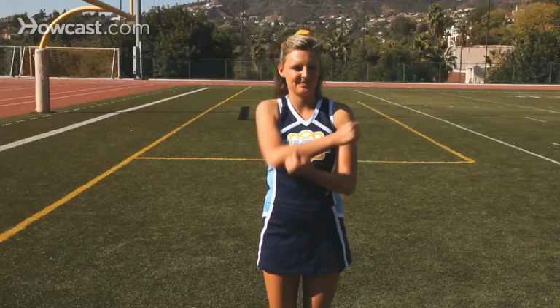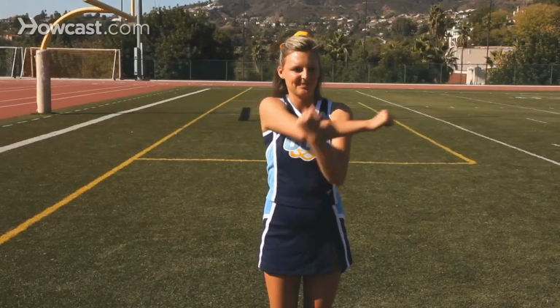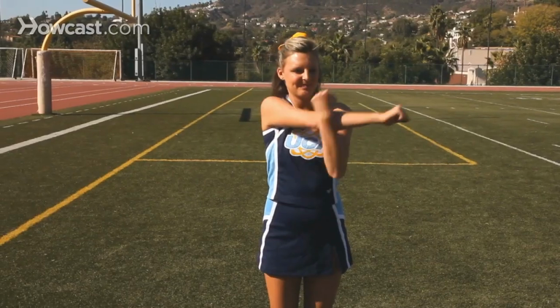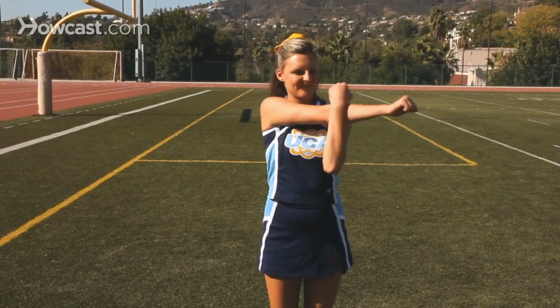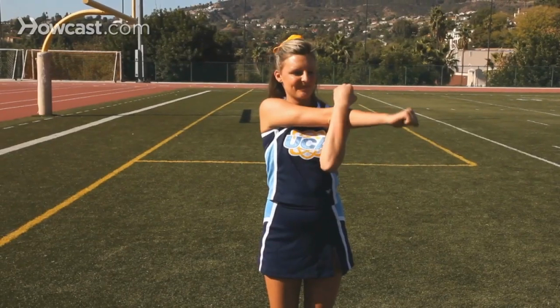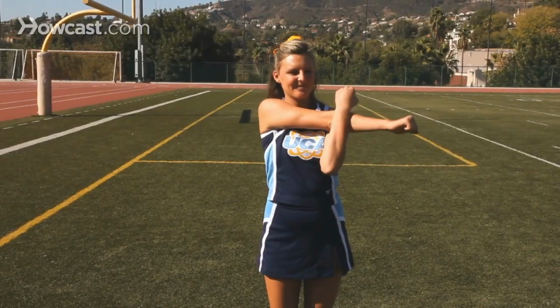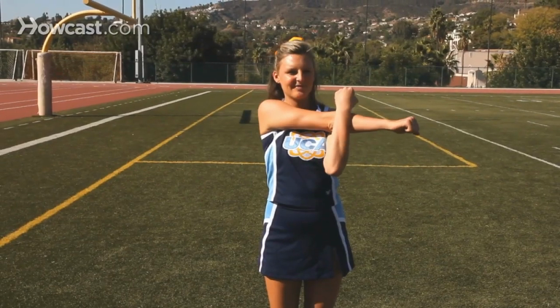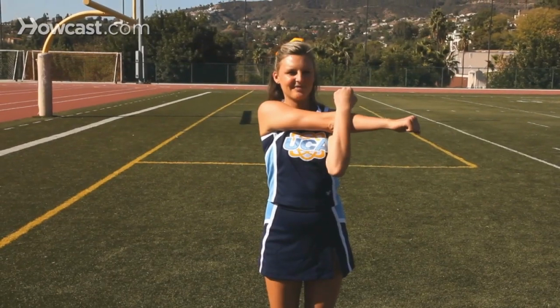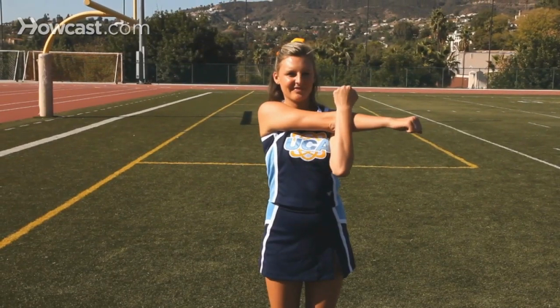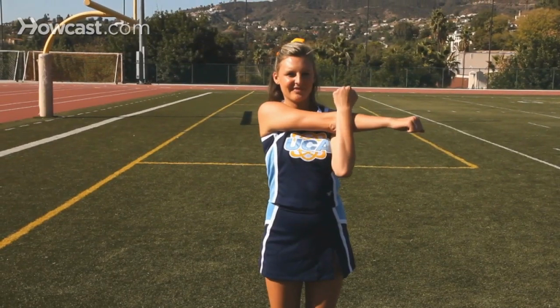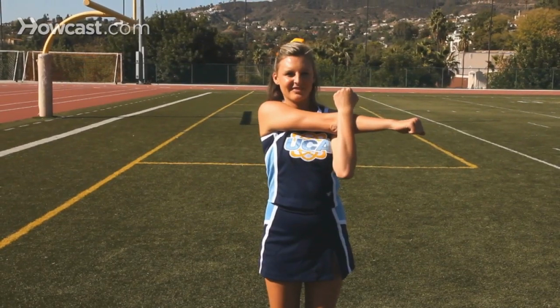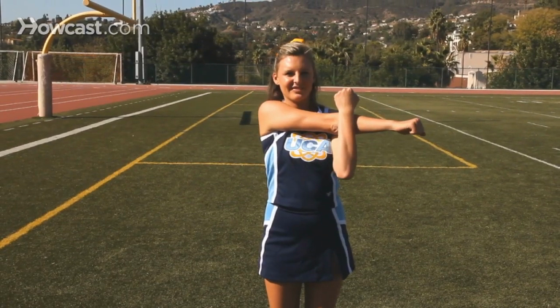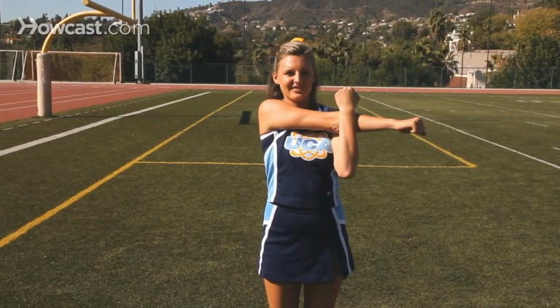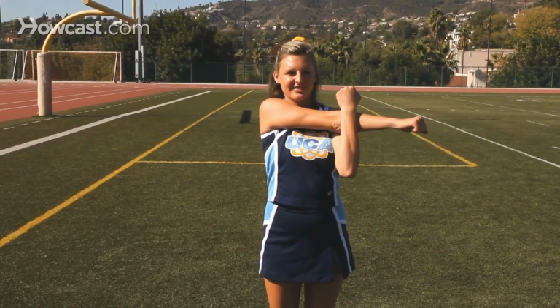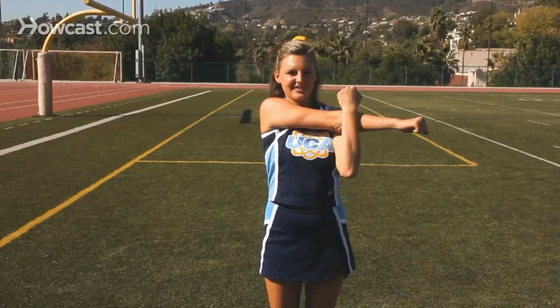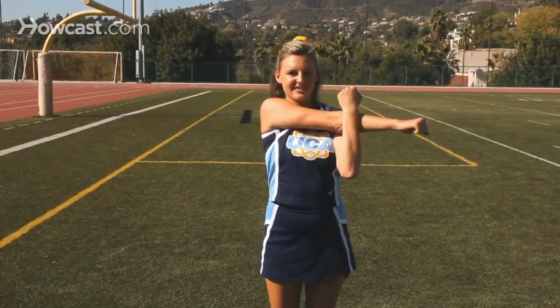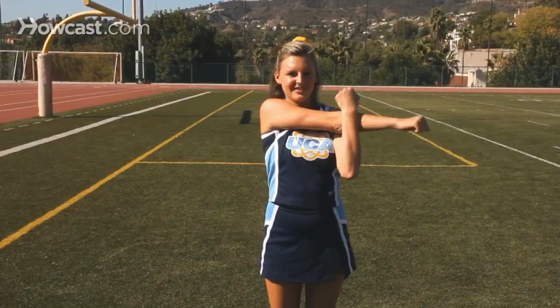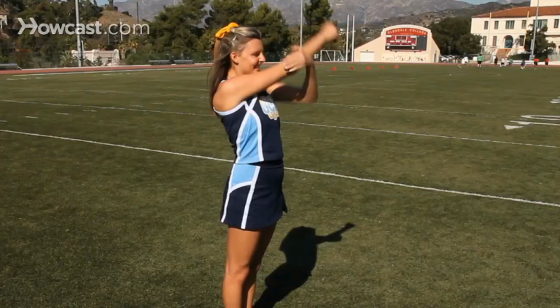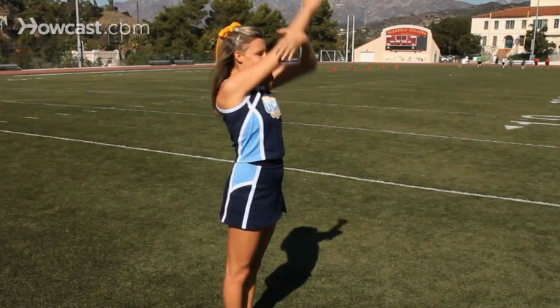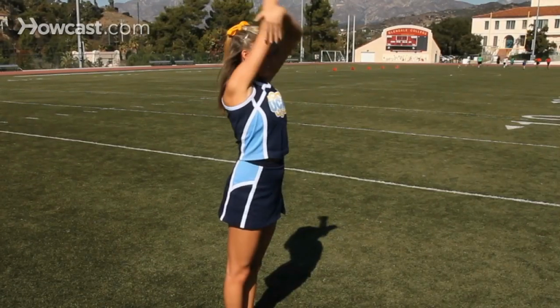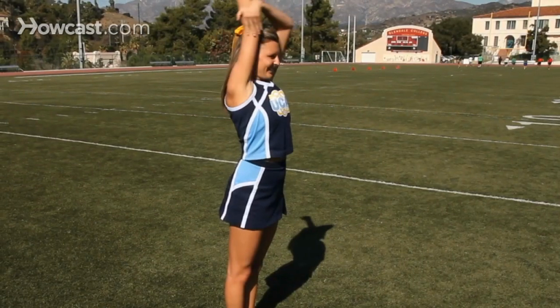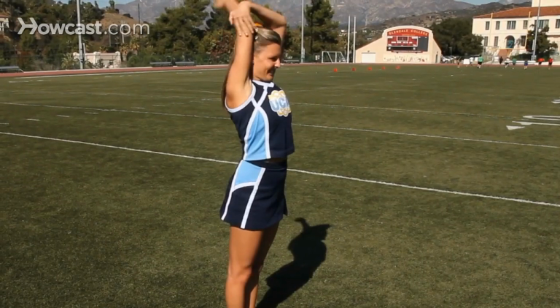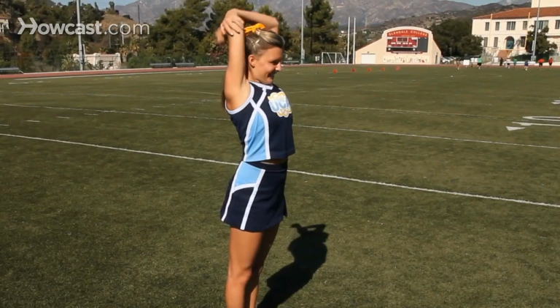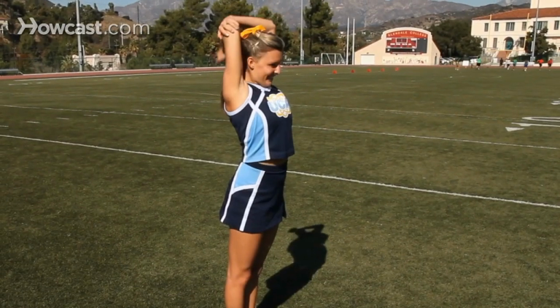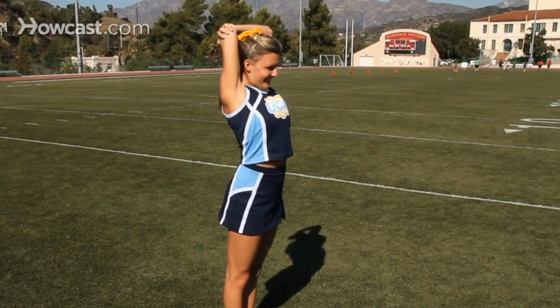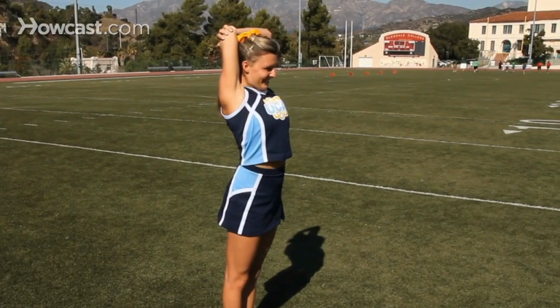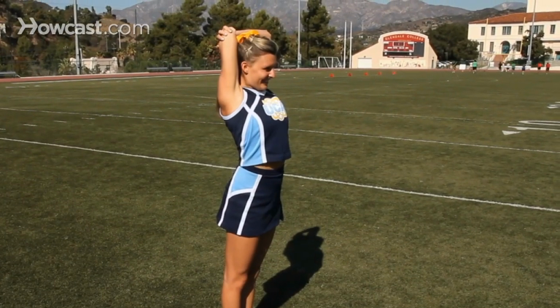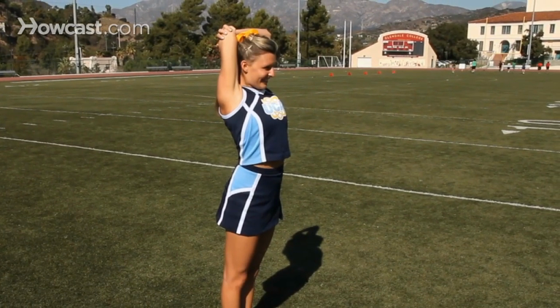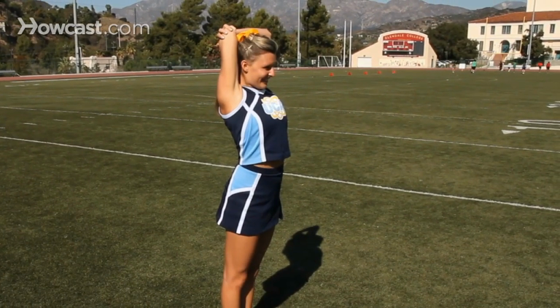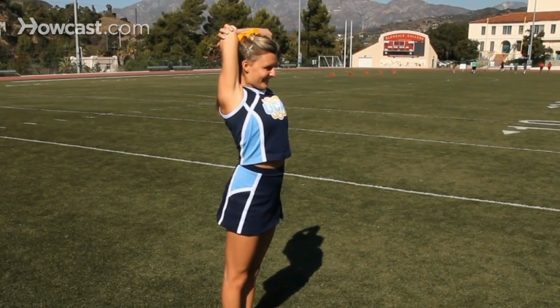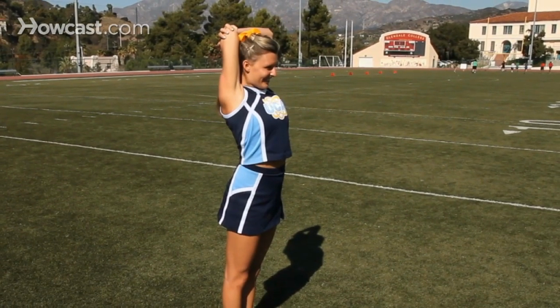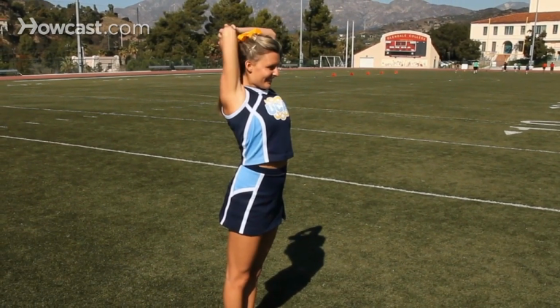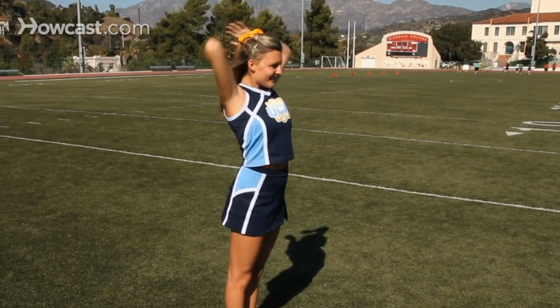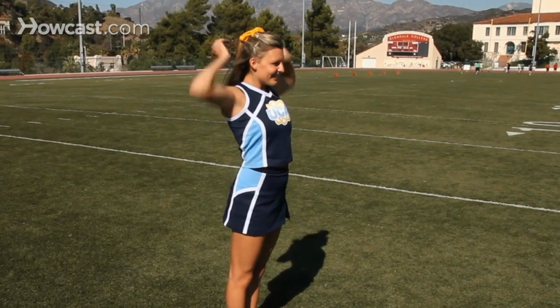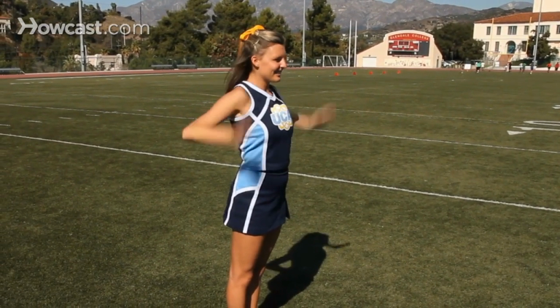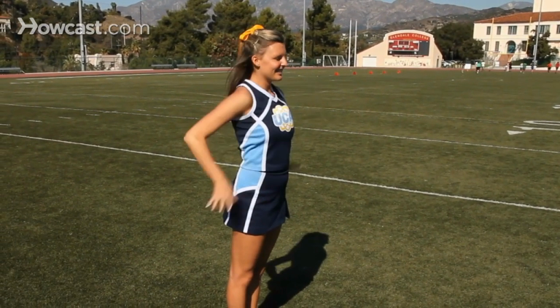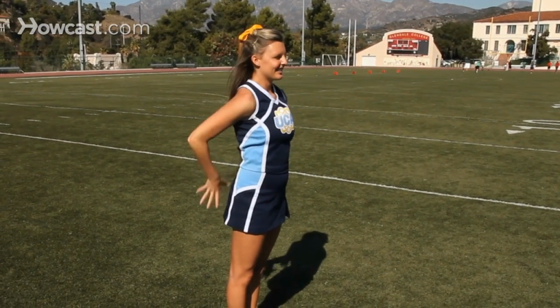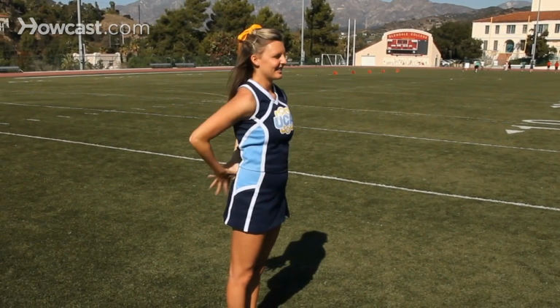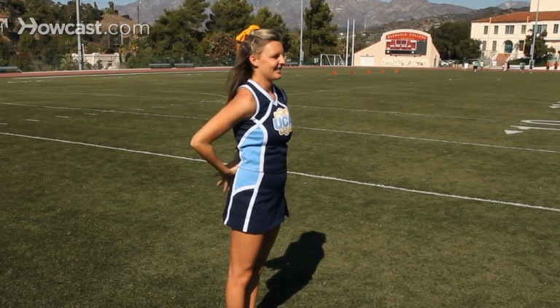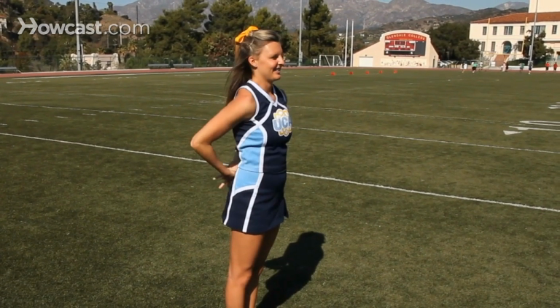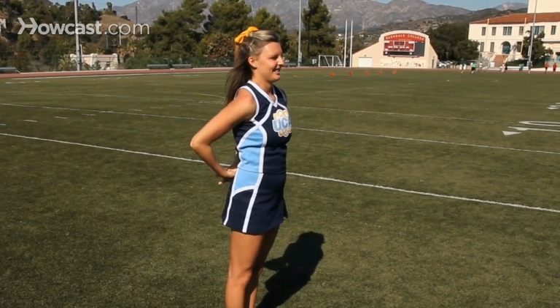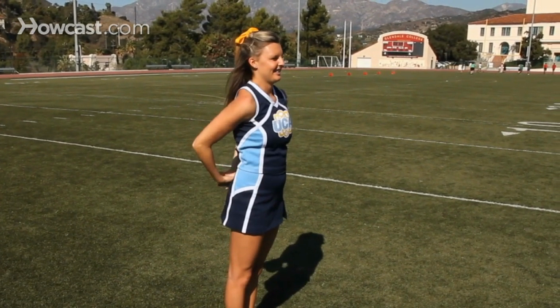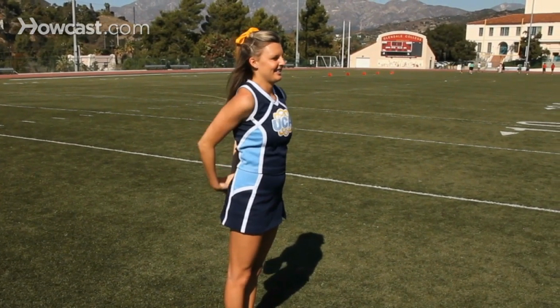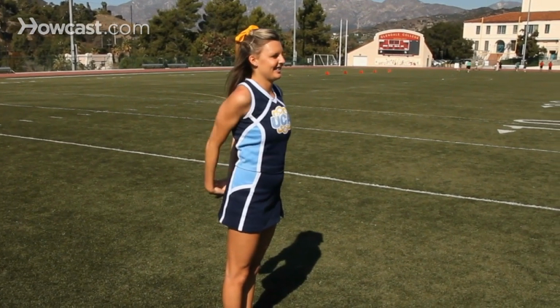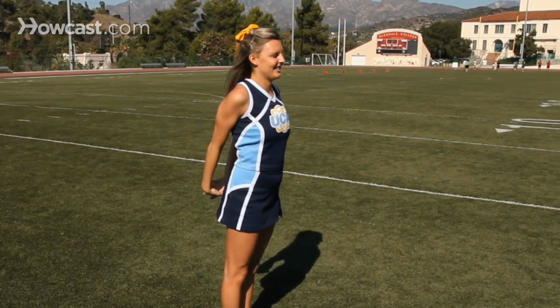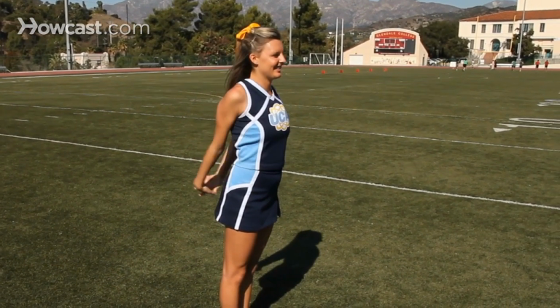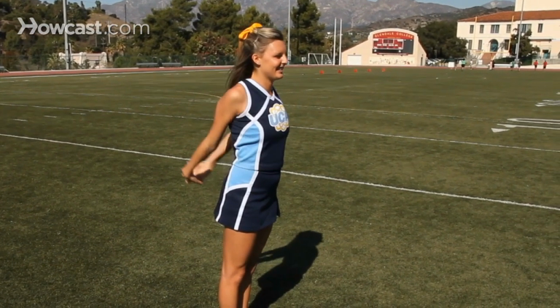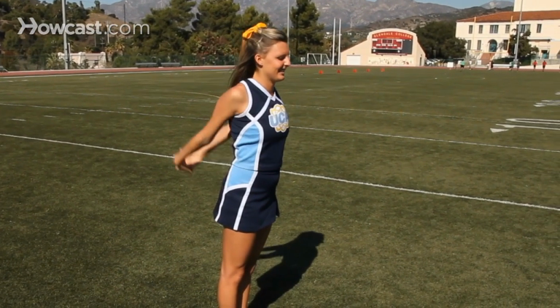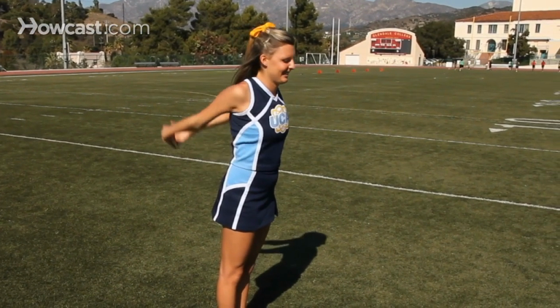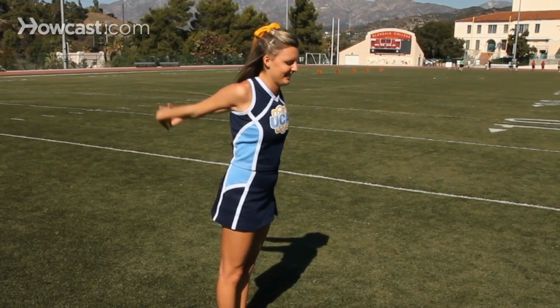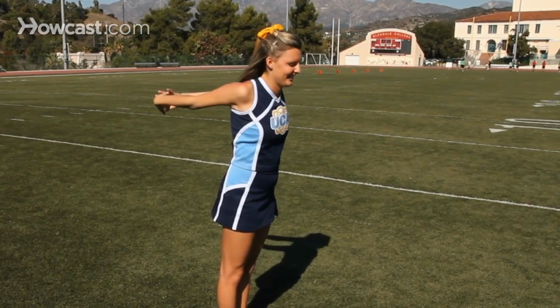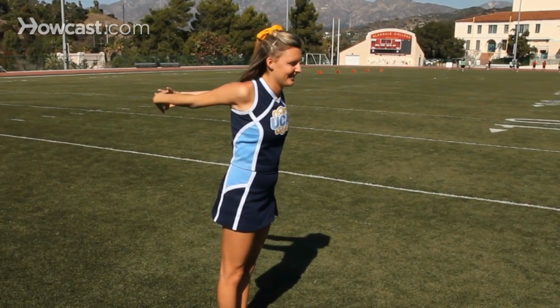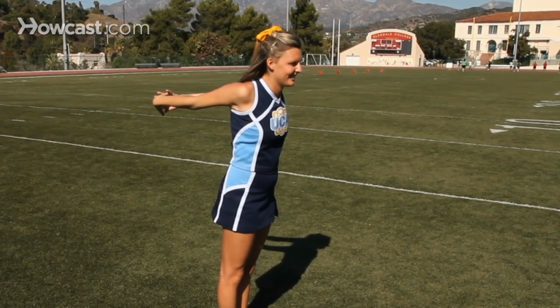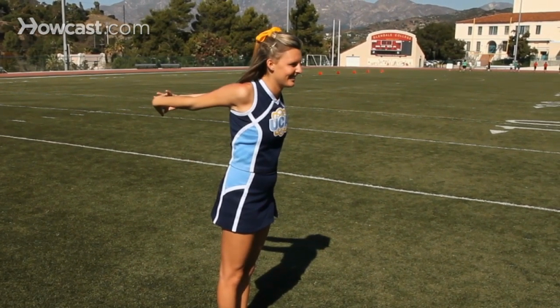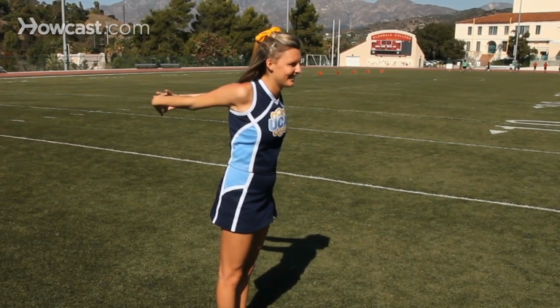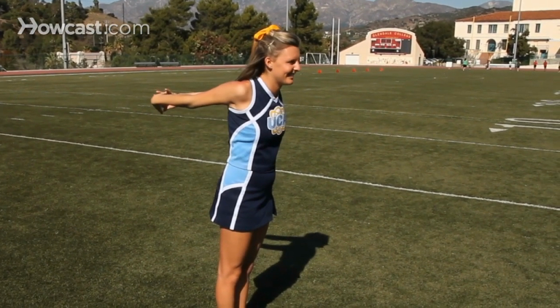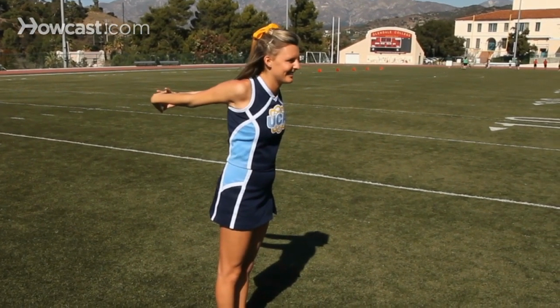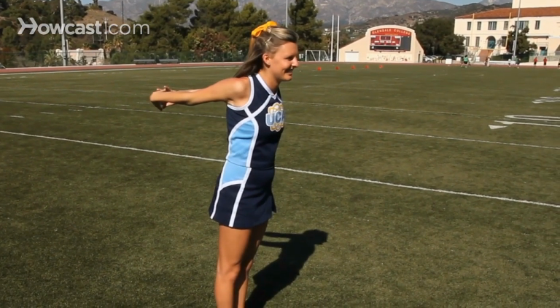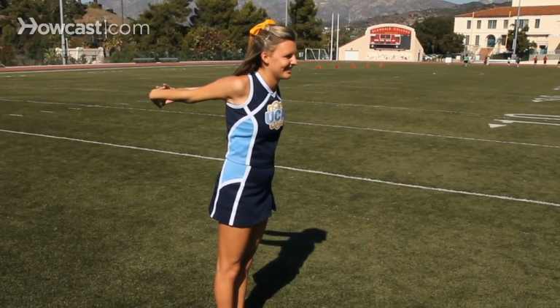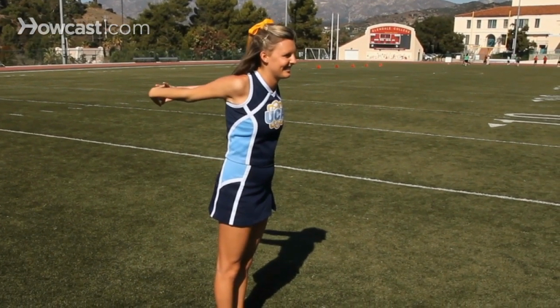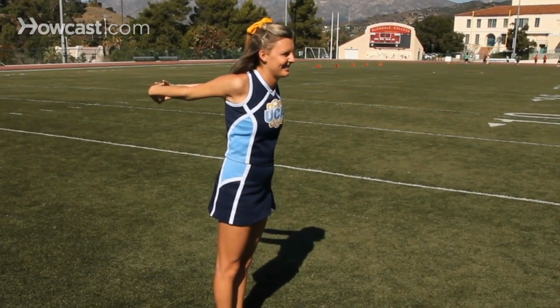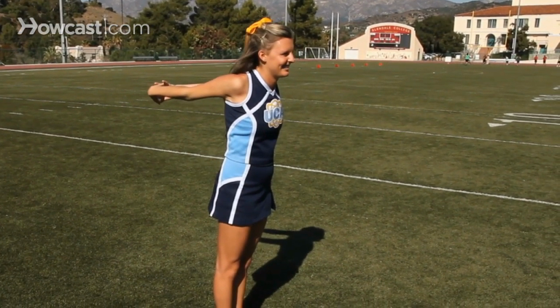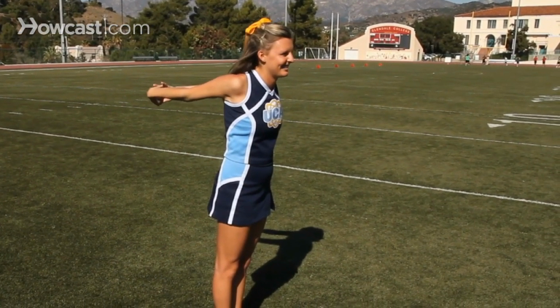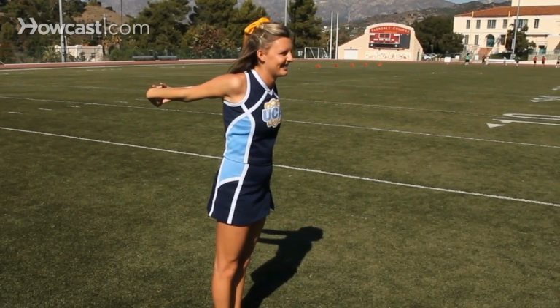Arm across your chest, then behind your head, and then you can grab your hands behind you and lift up.